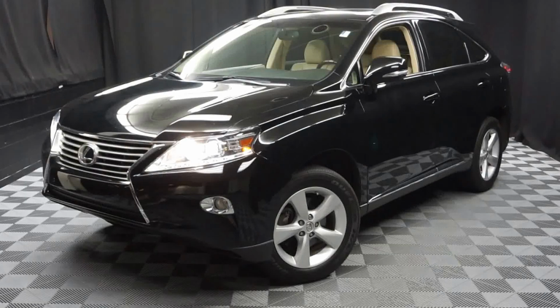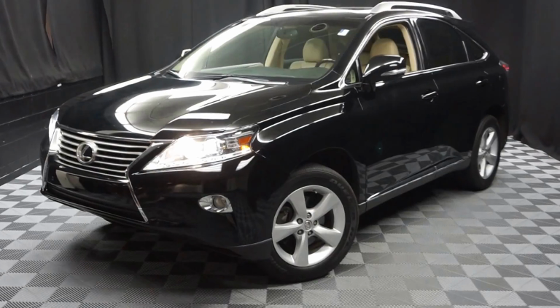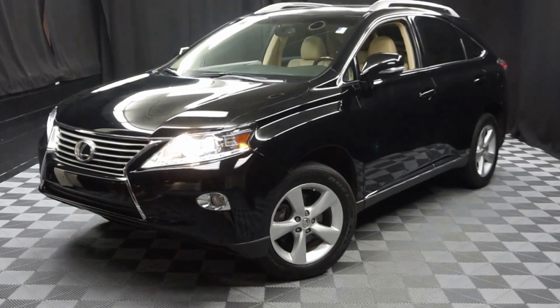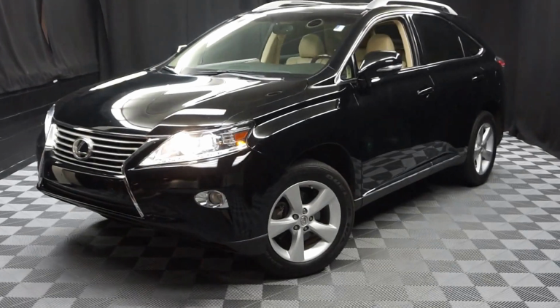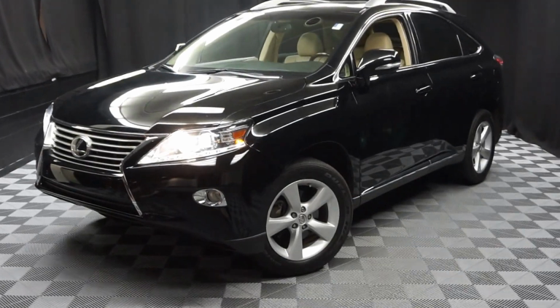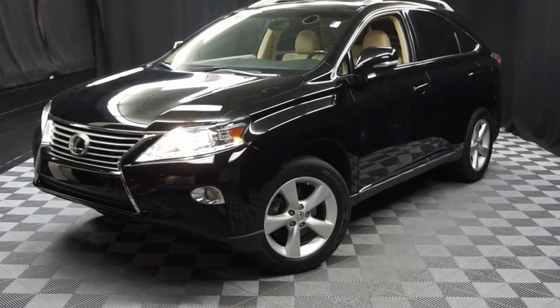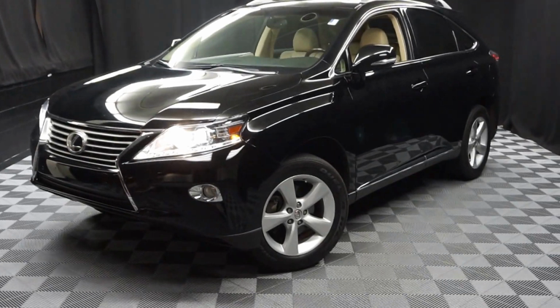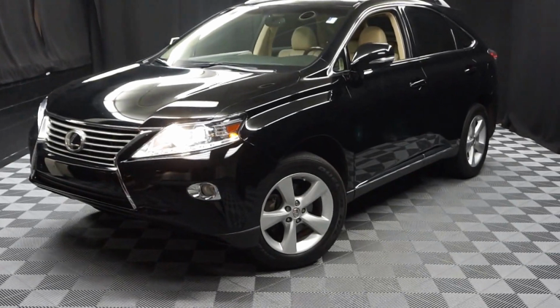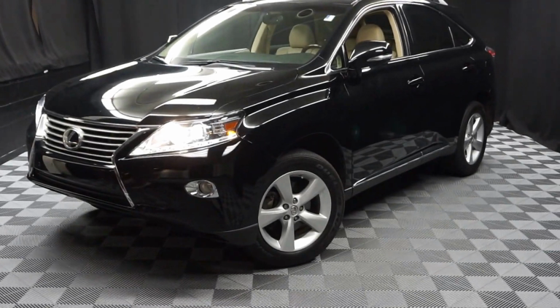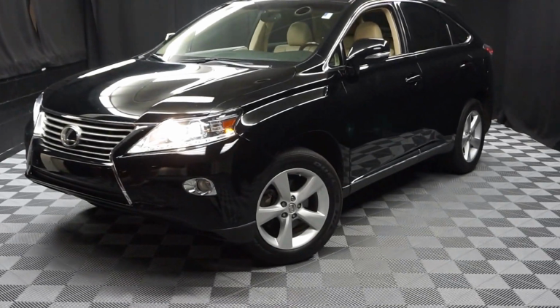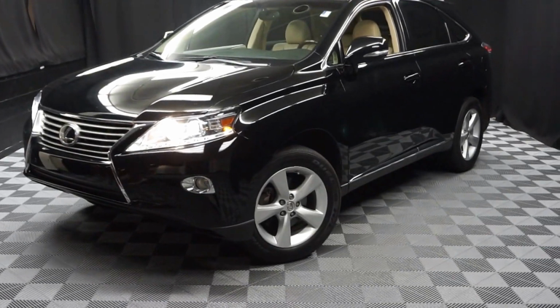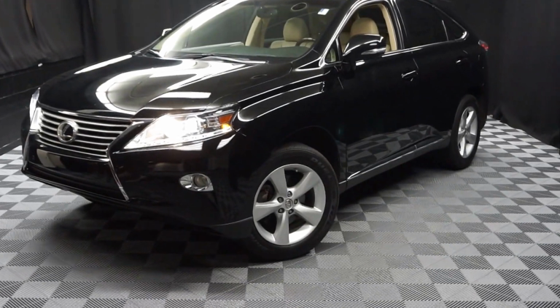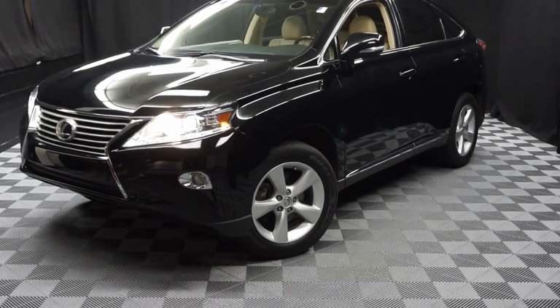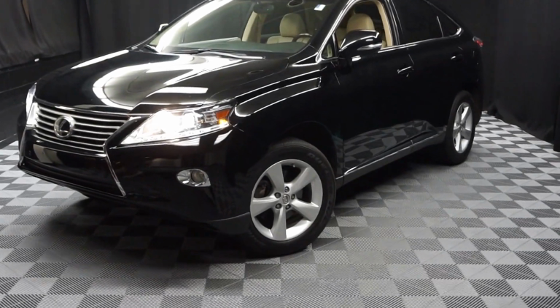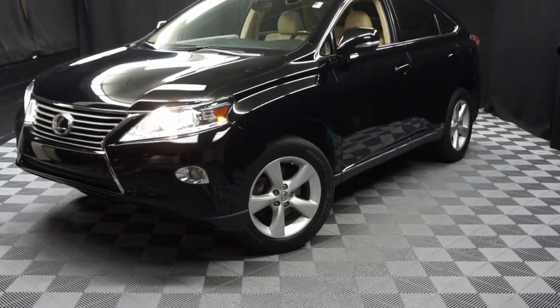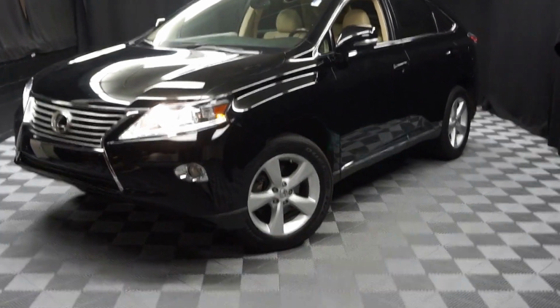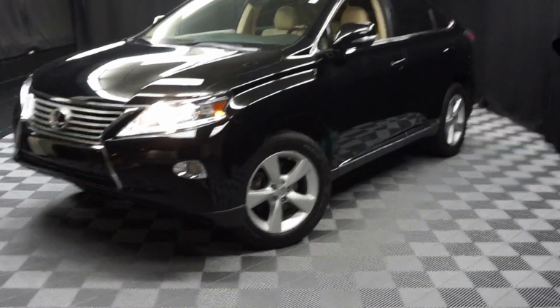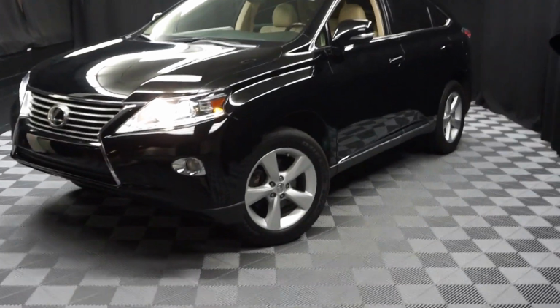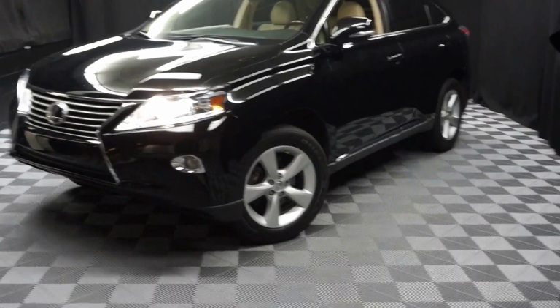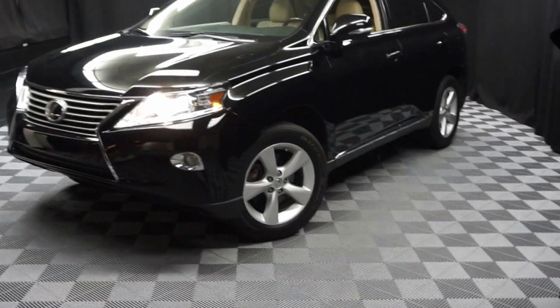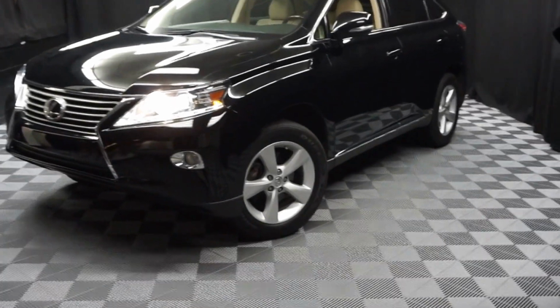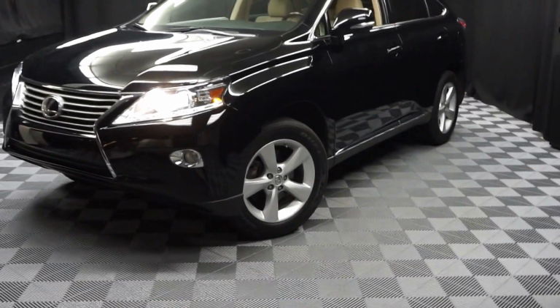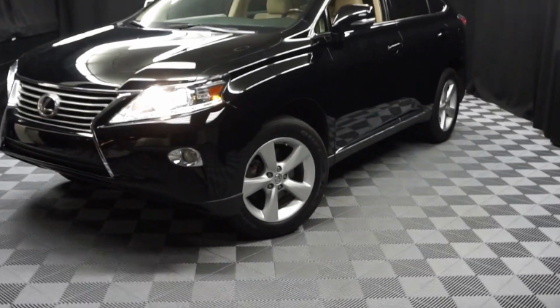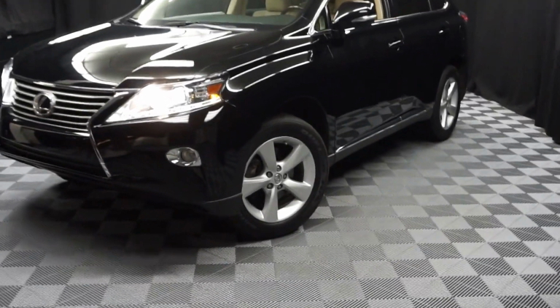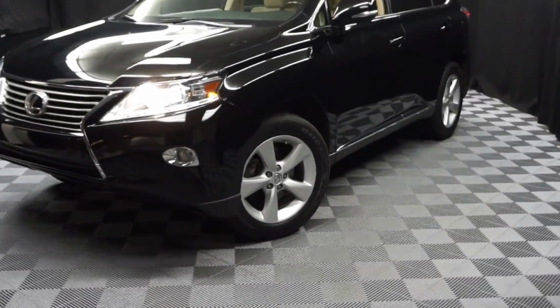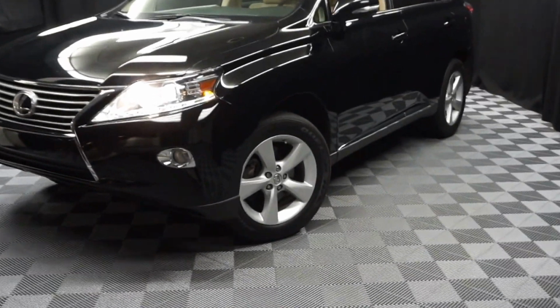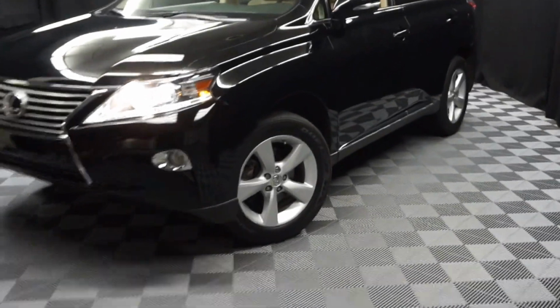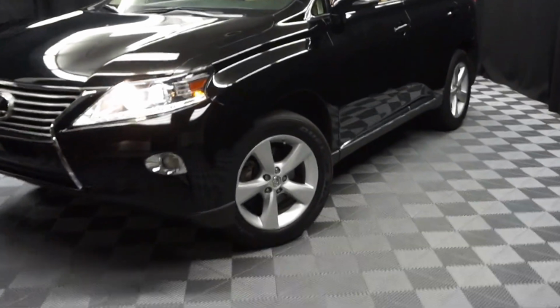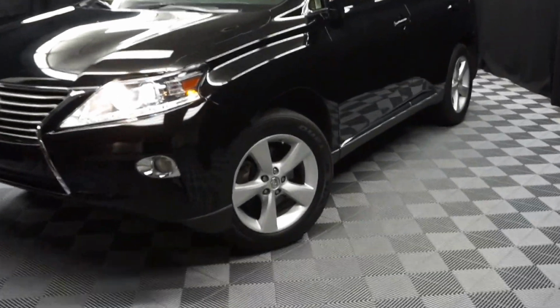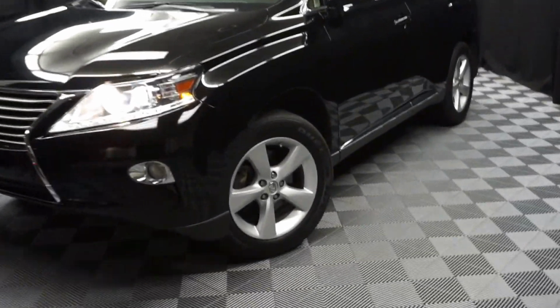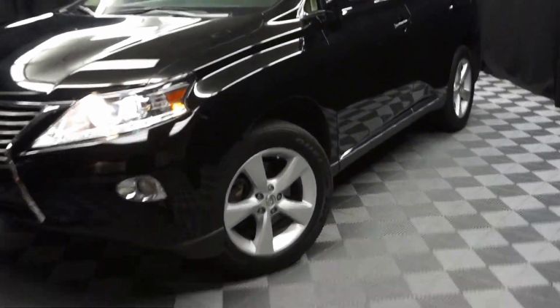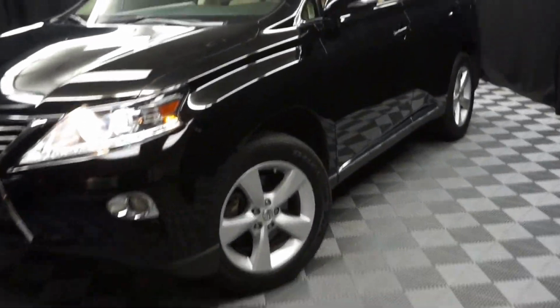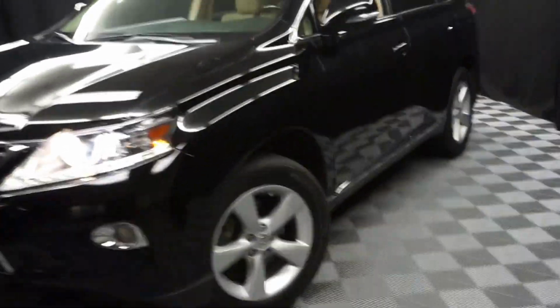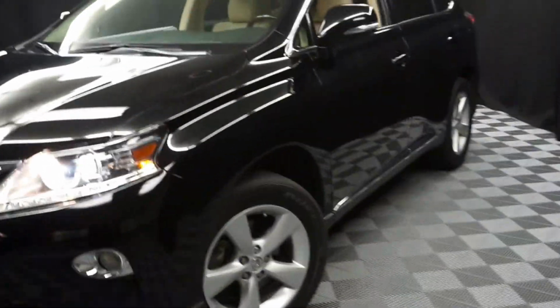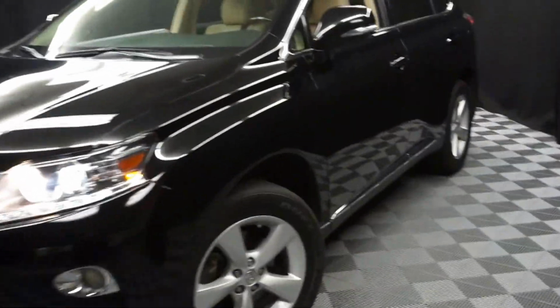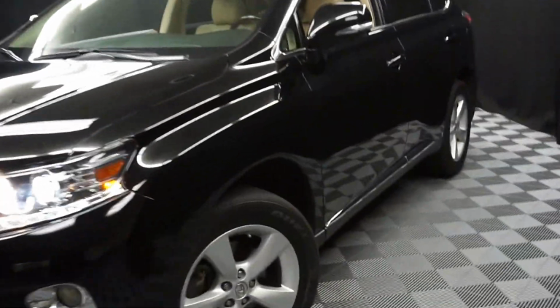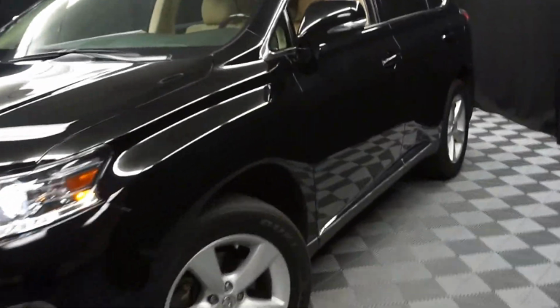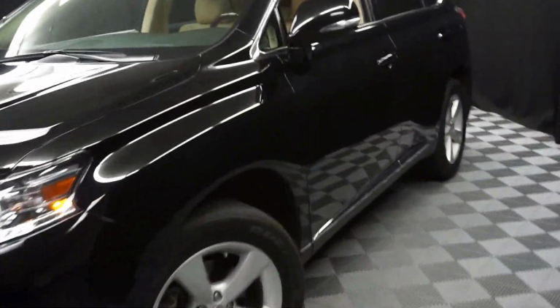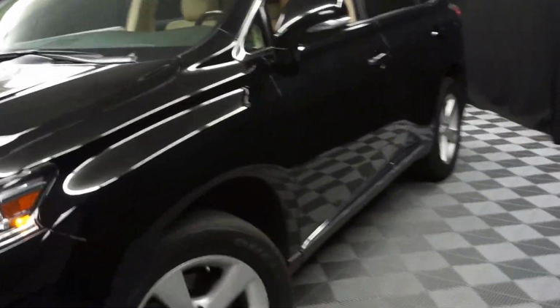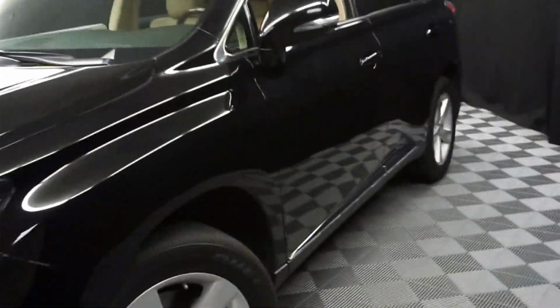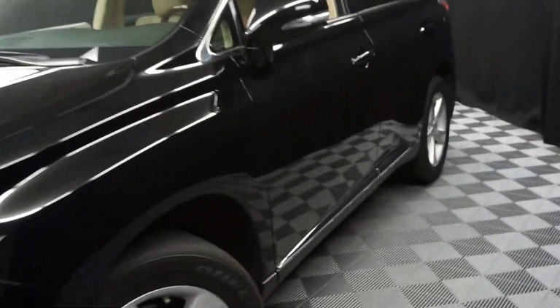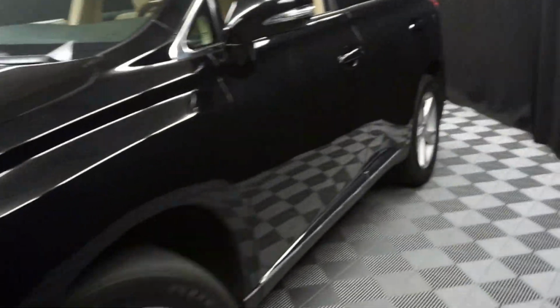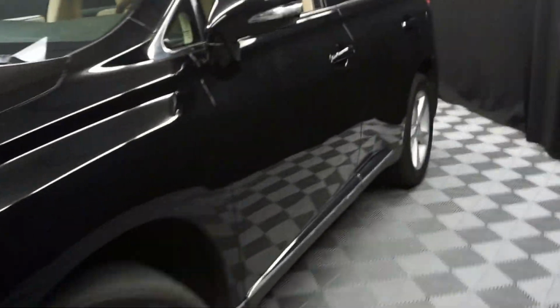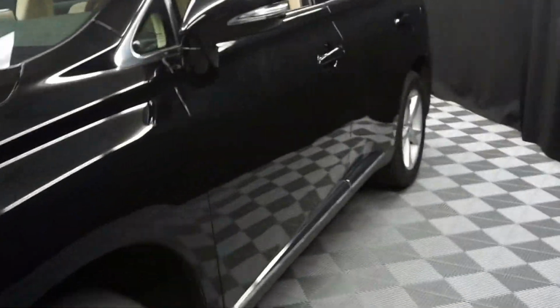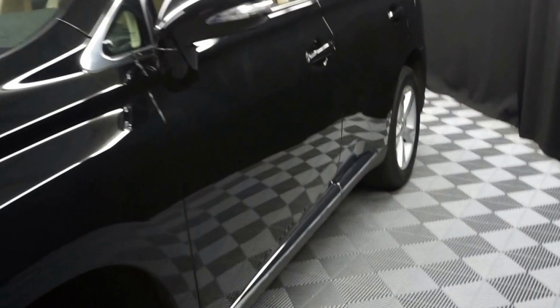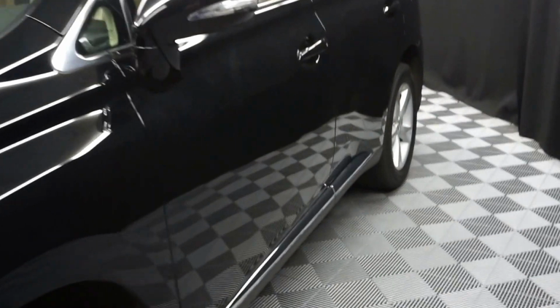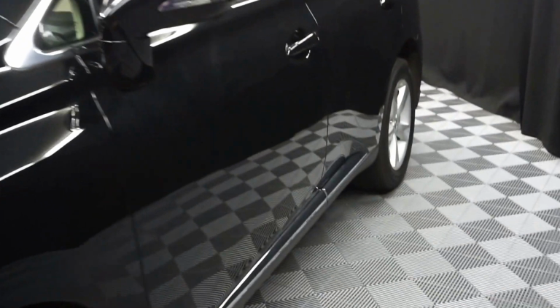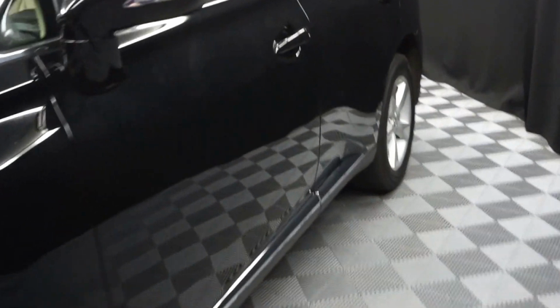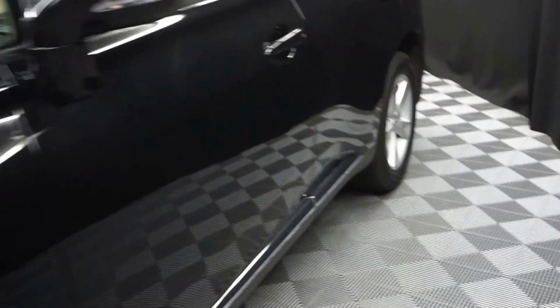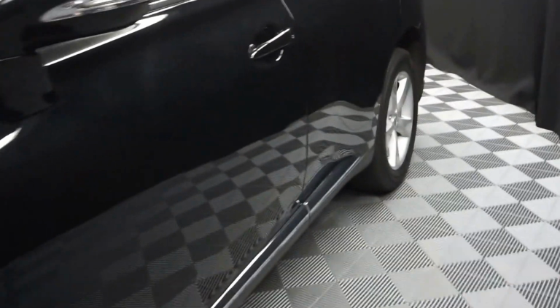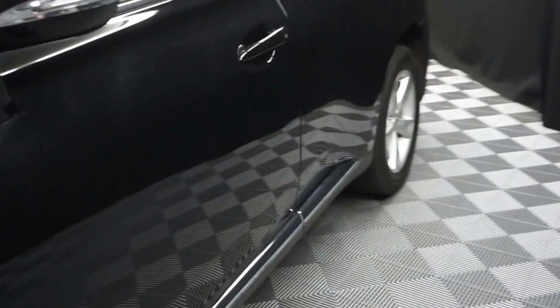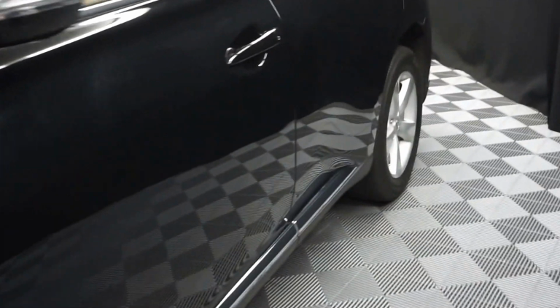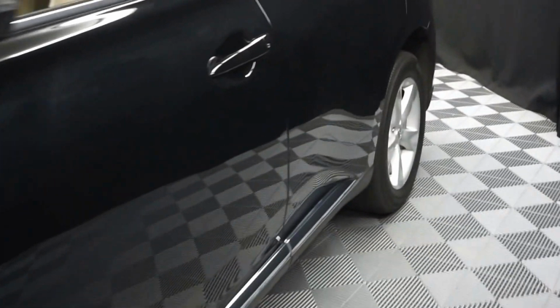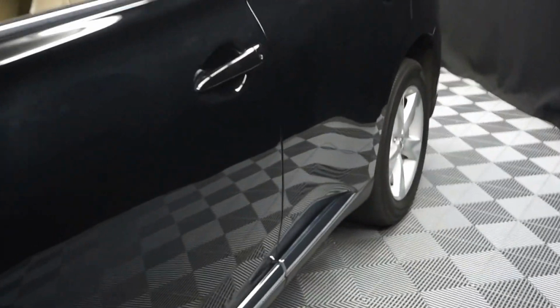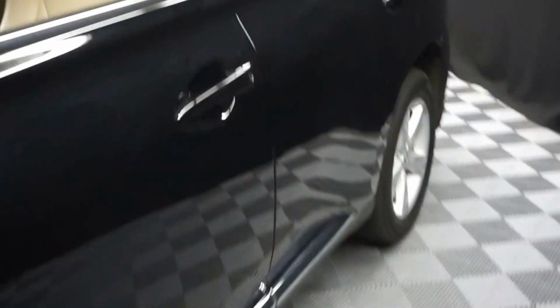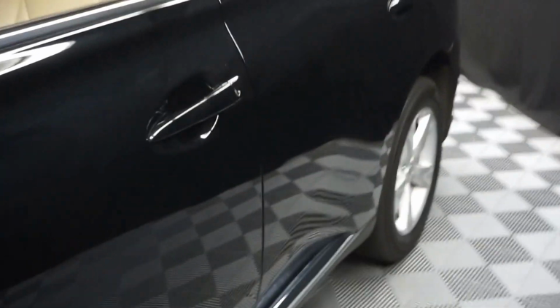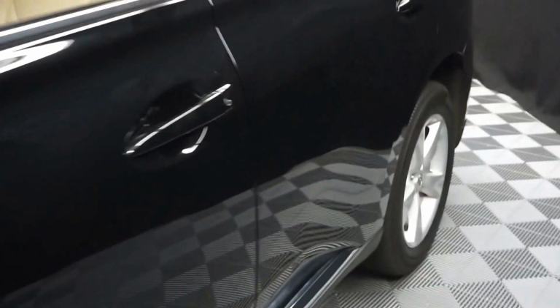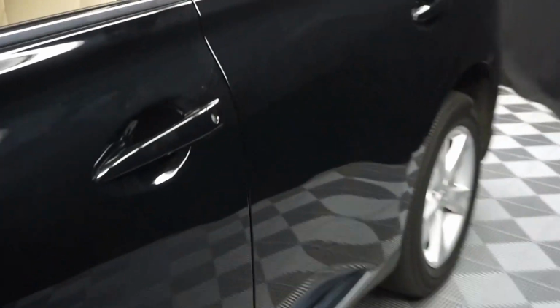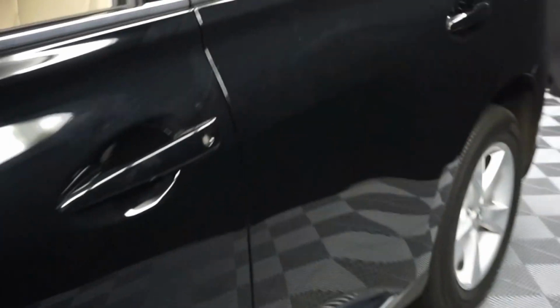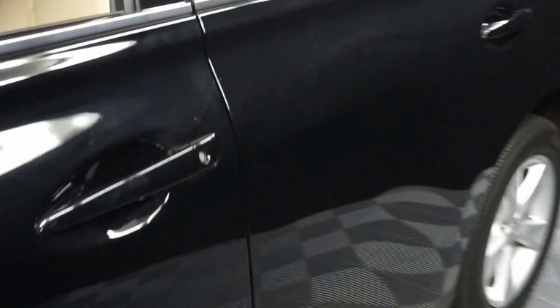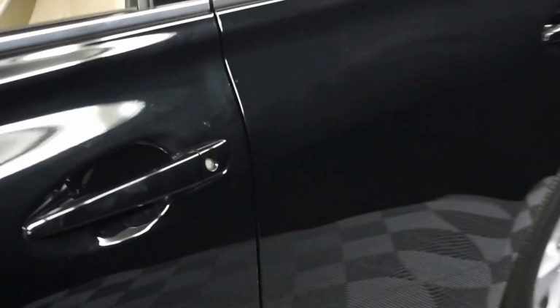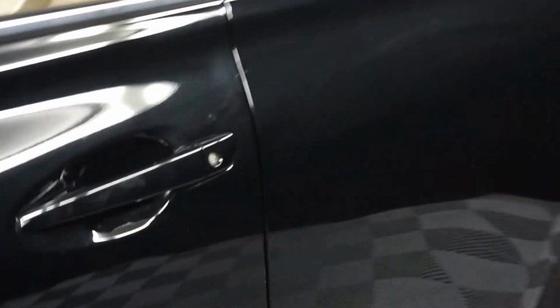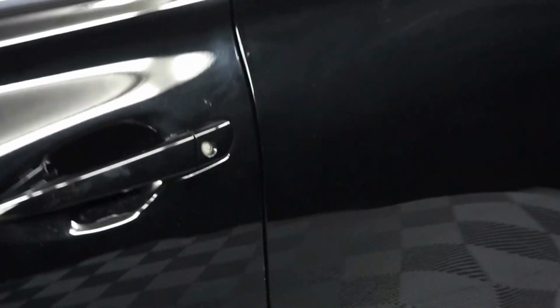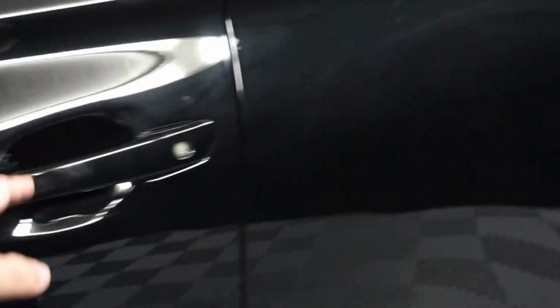All right, car shoppers, welcome back to Lexus of Wilmington. Just added into our inventory, this is a 2013 Lexus RX 350.